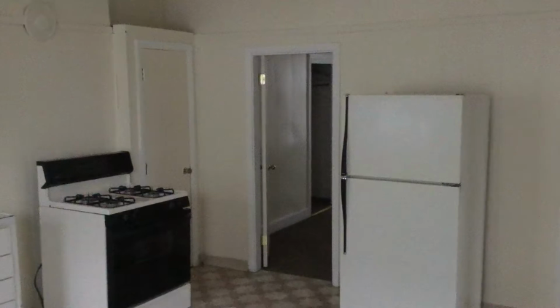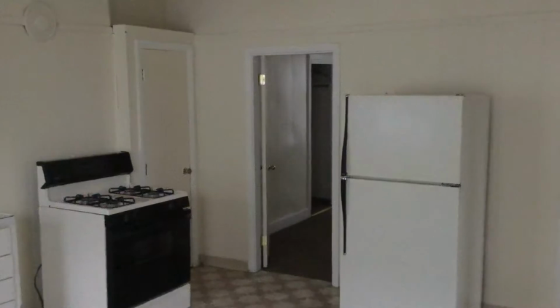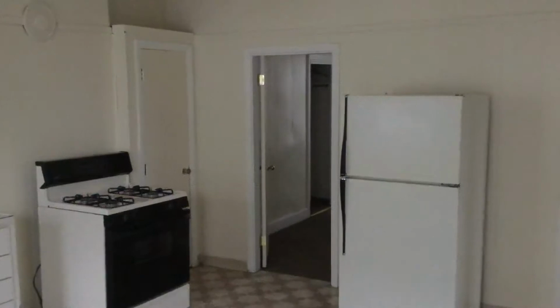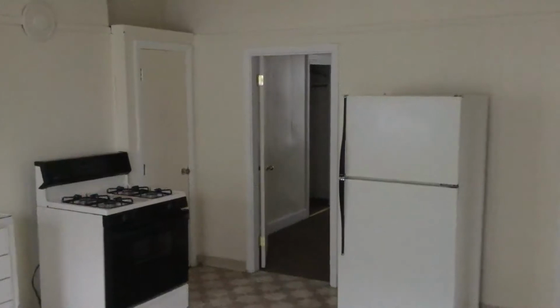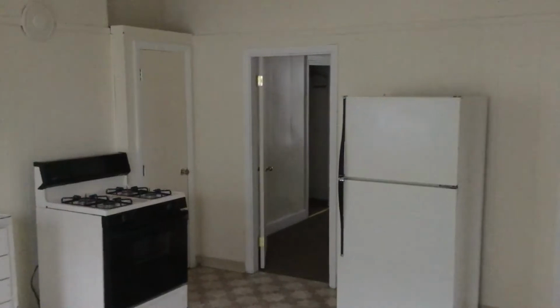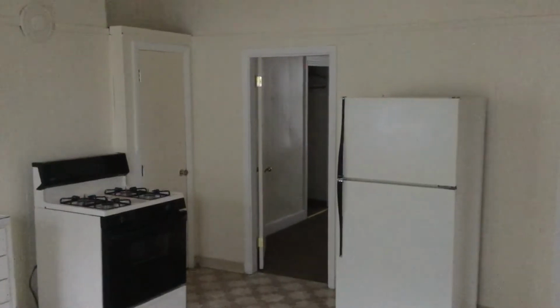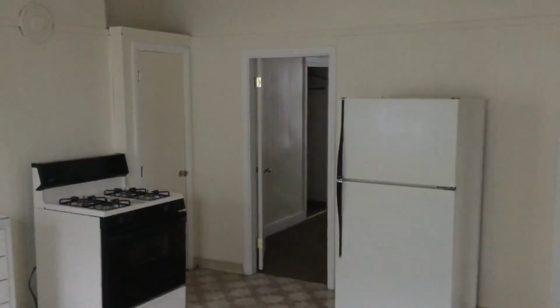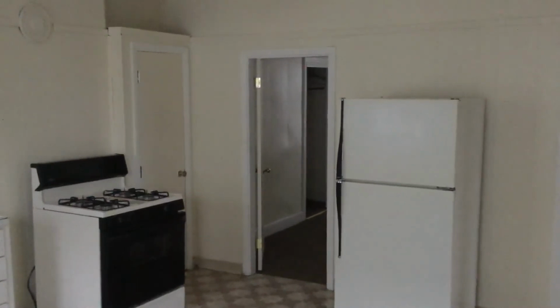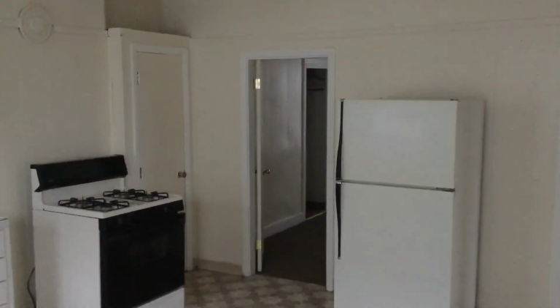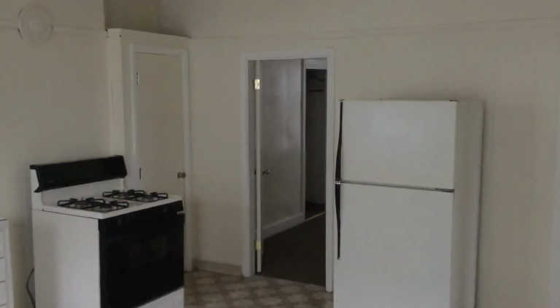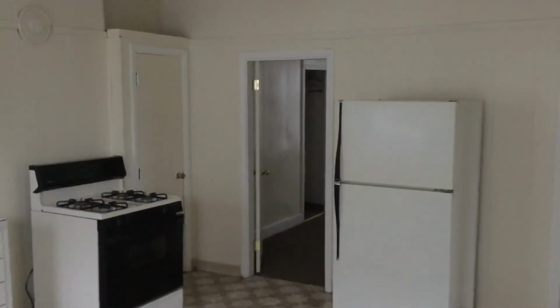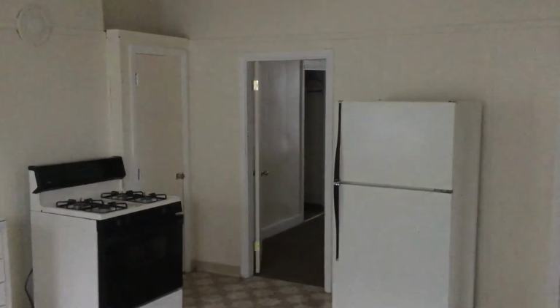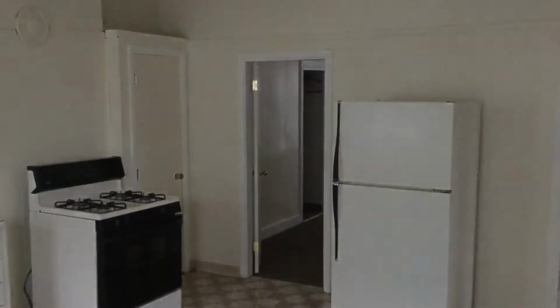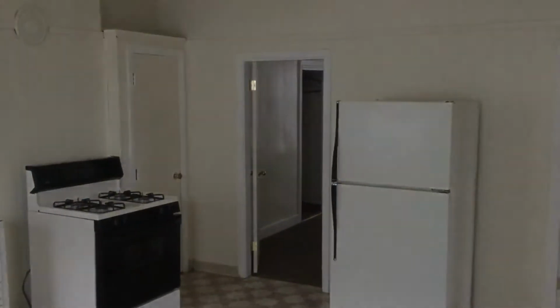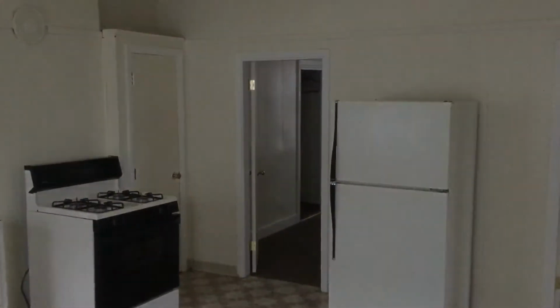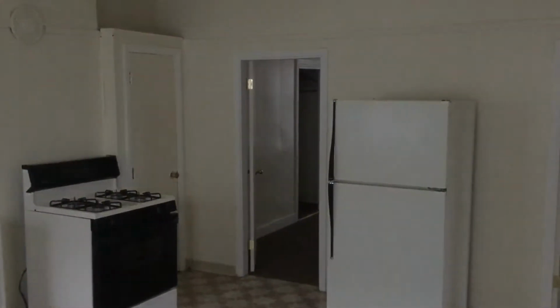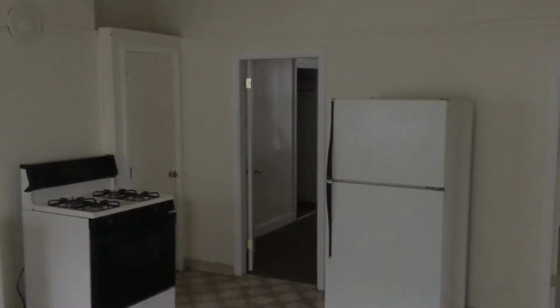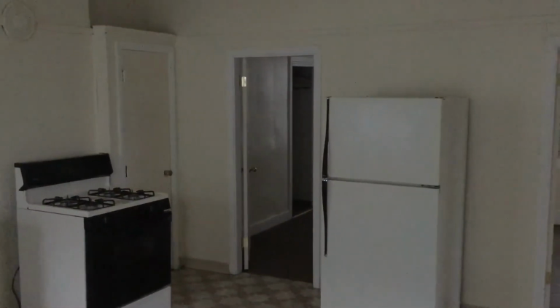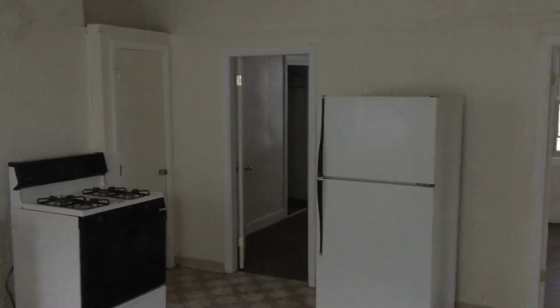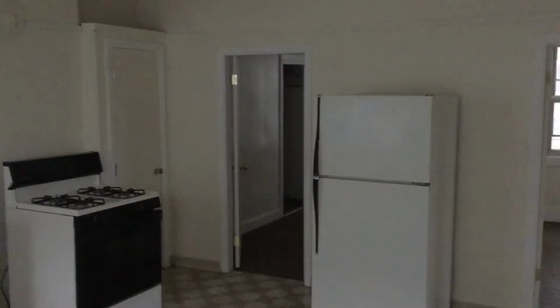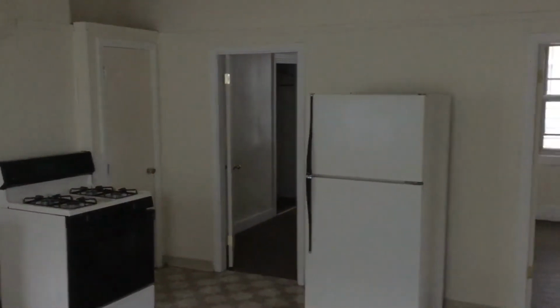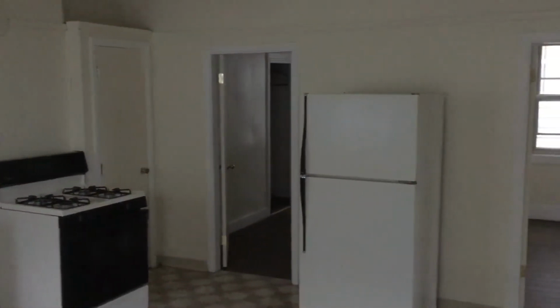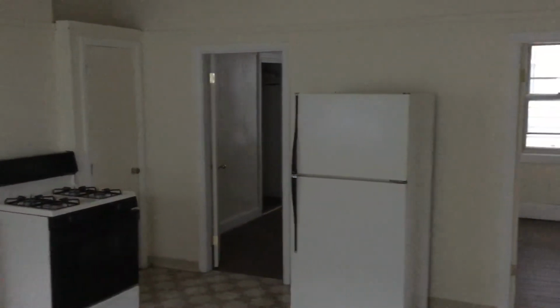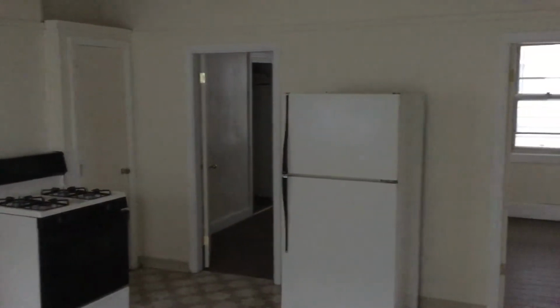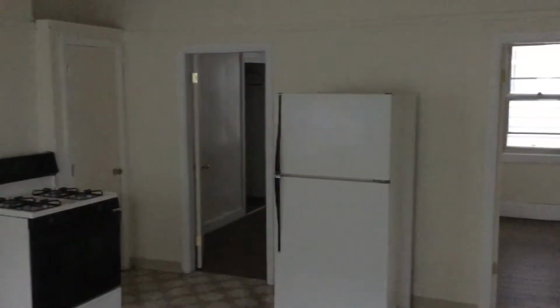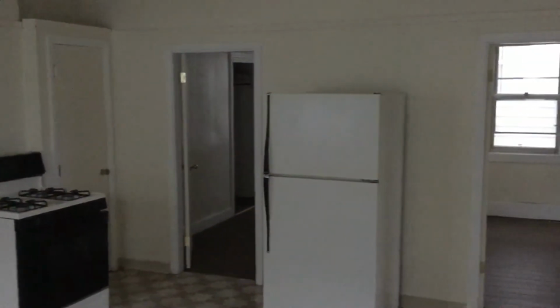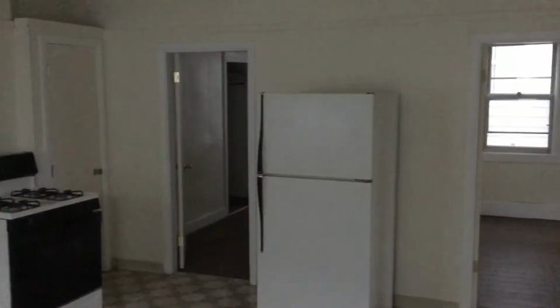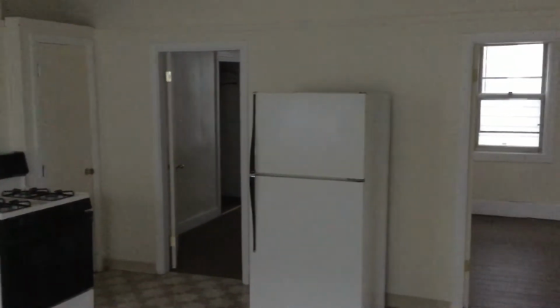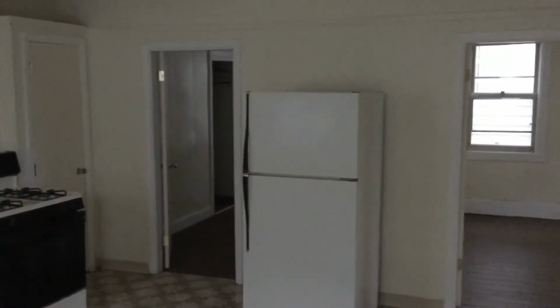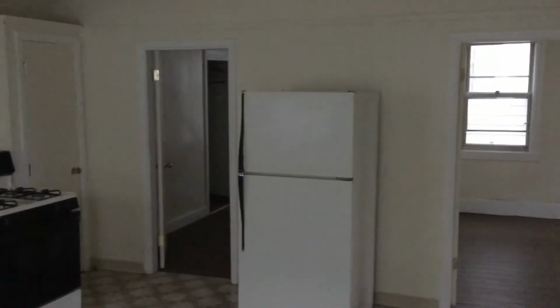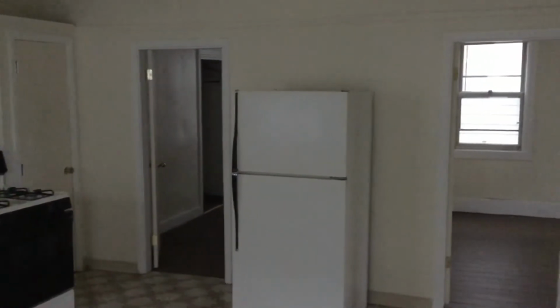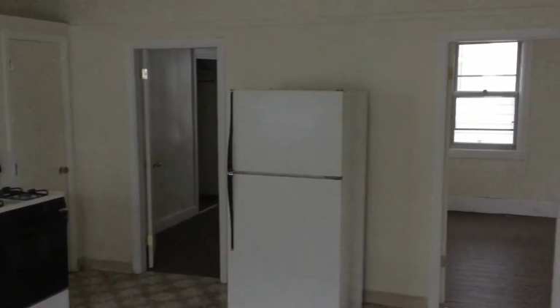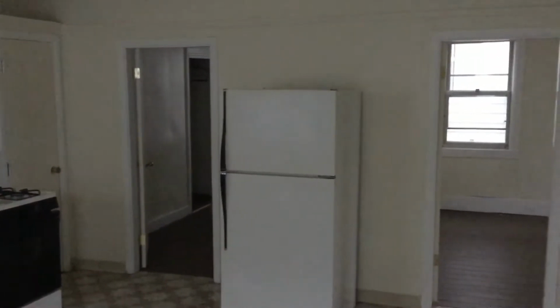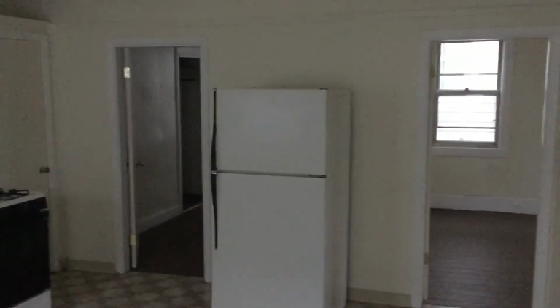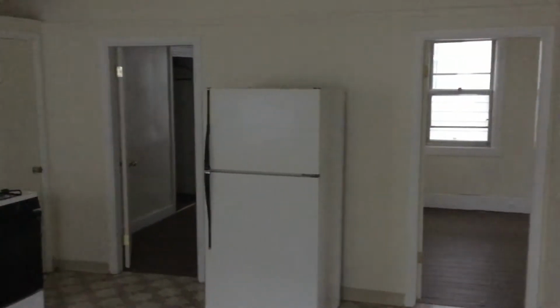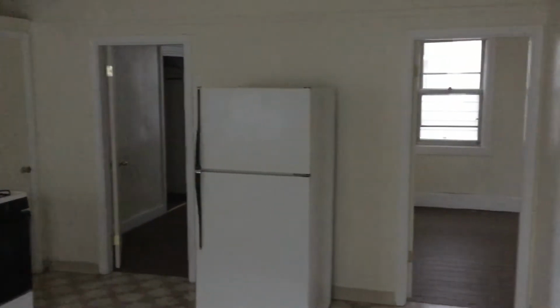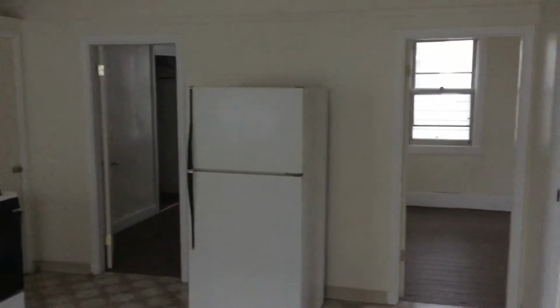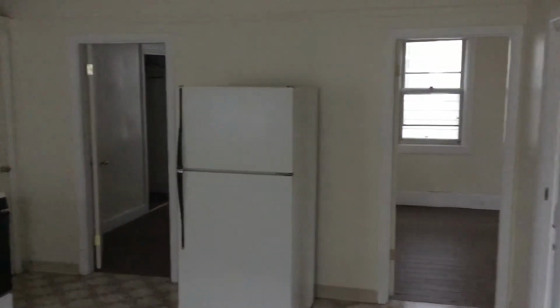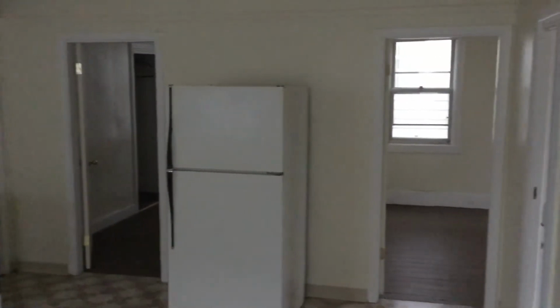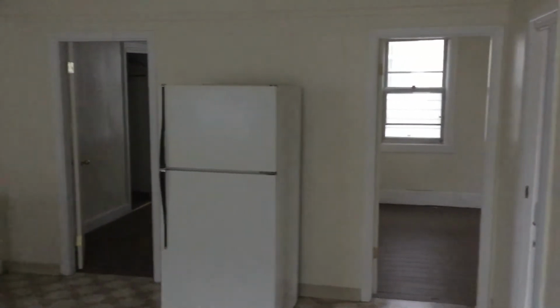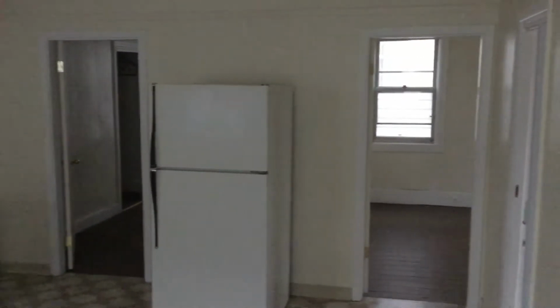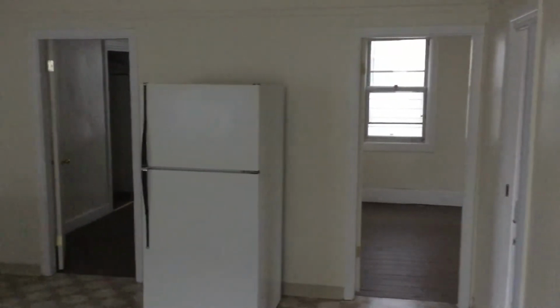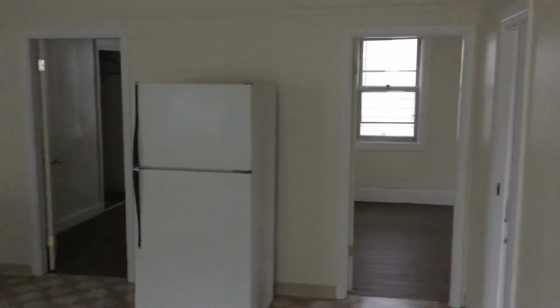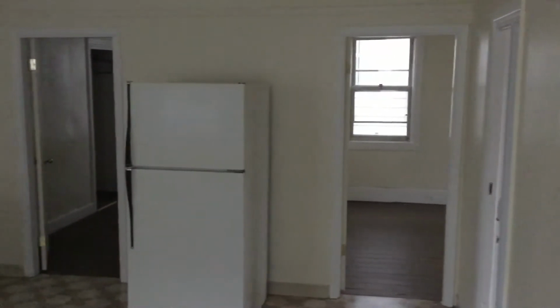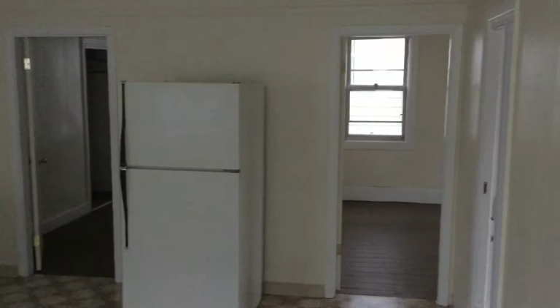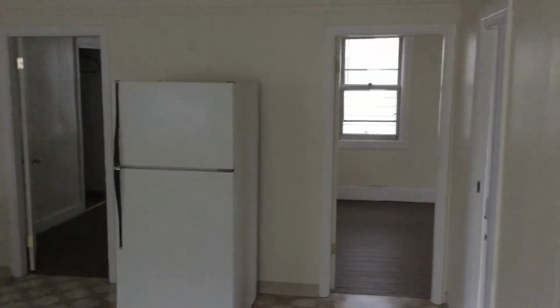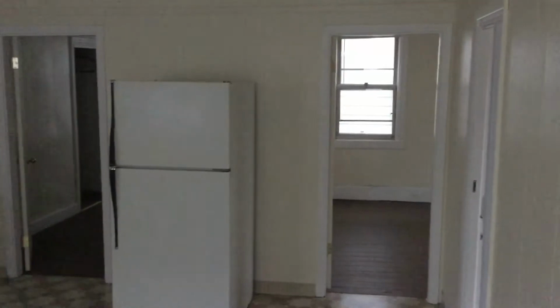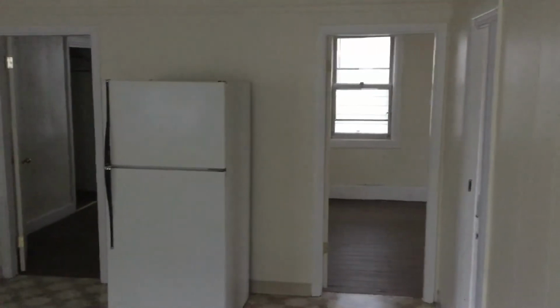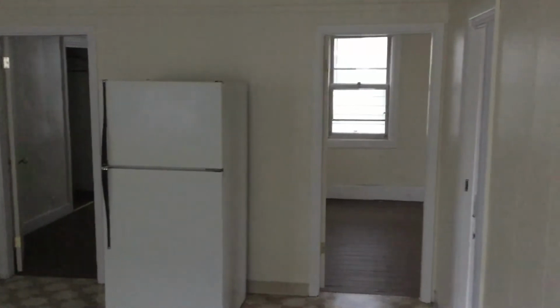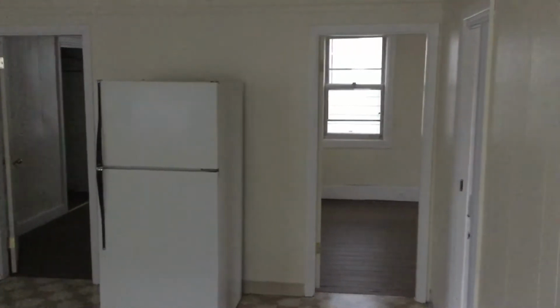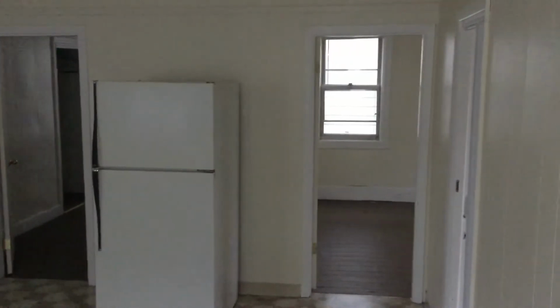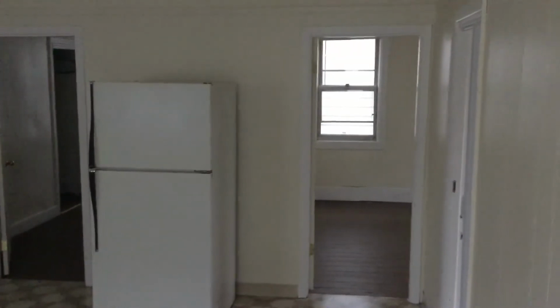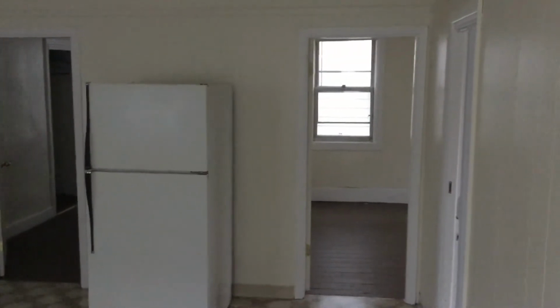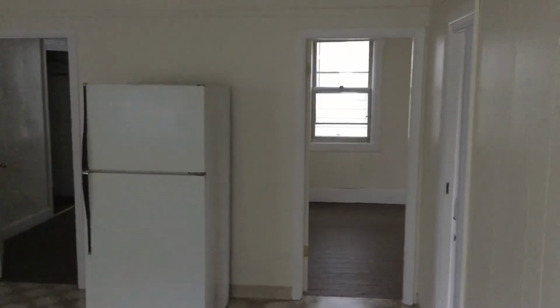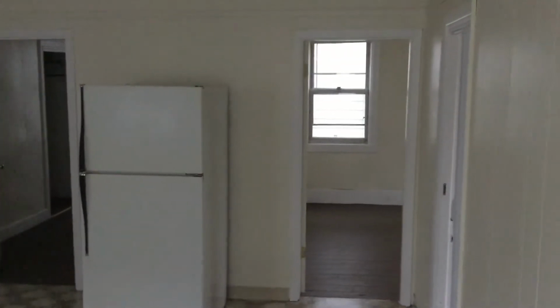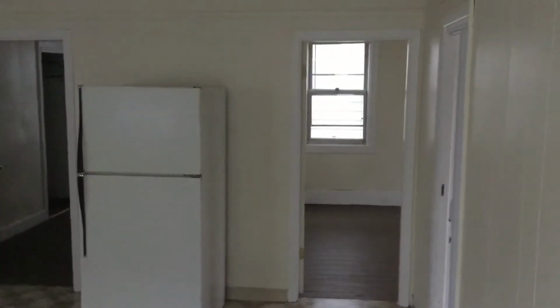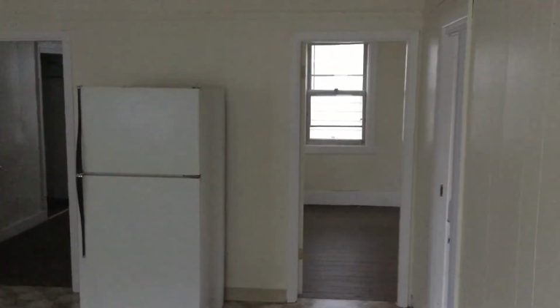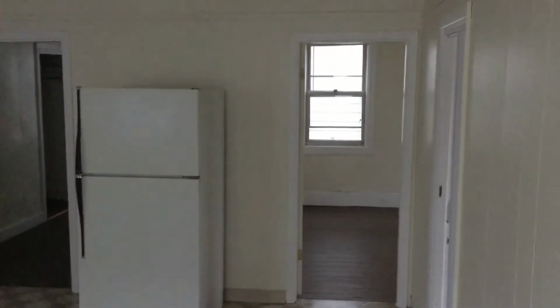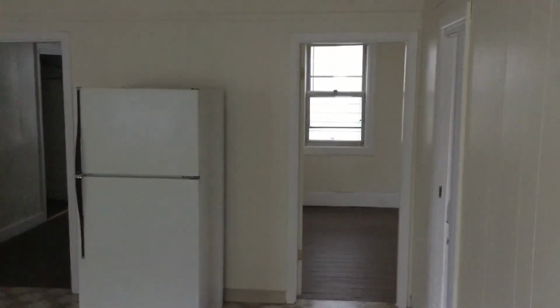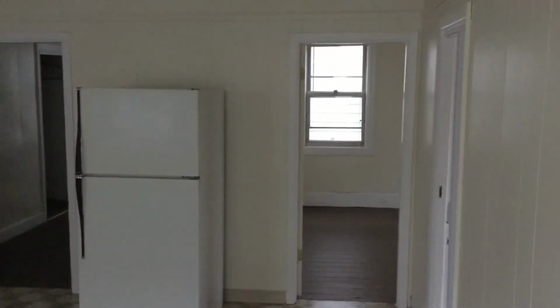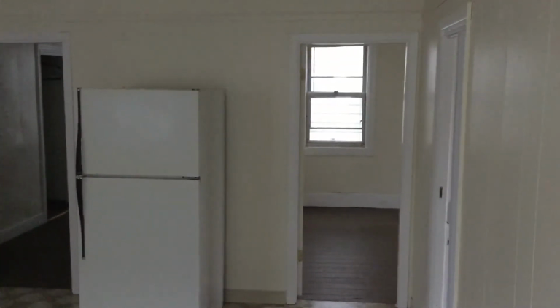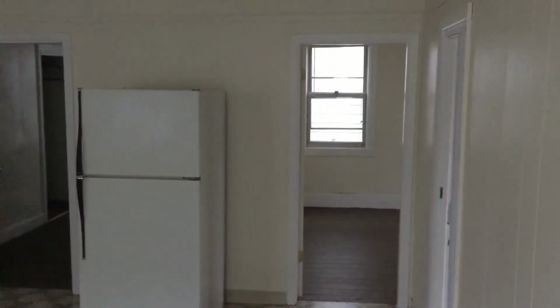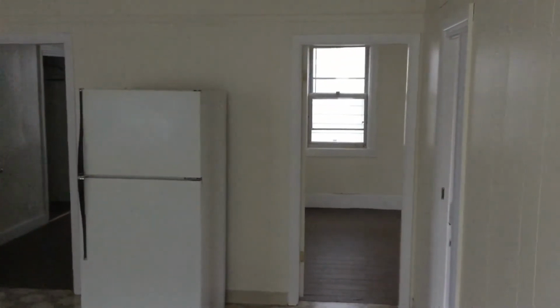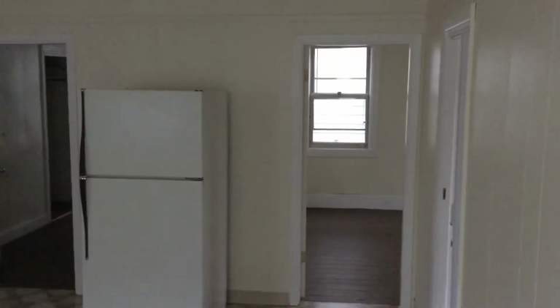Hello, this is Gregory from Nexus Property Management. We're here at 16 Arlington Street, located in East Providence, Rhode Island.